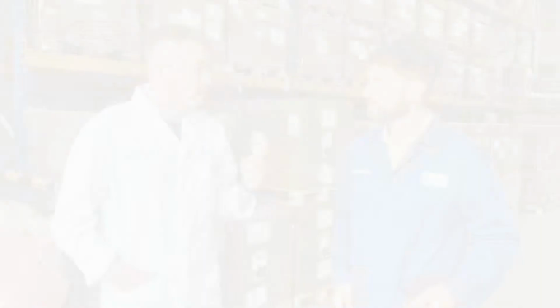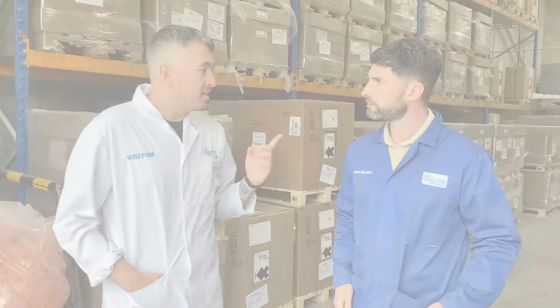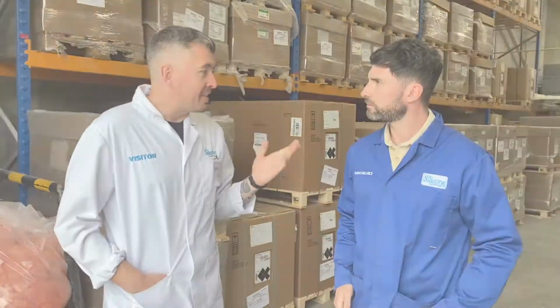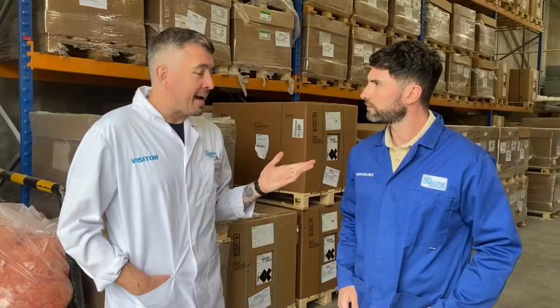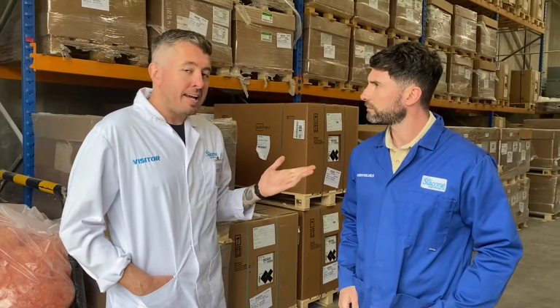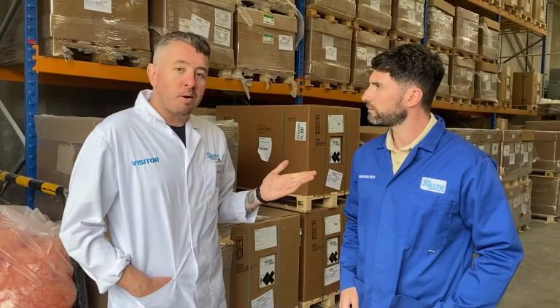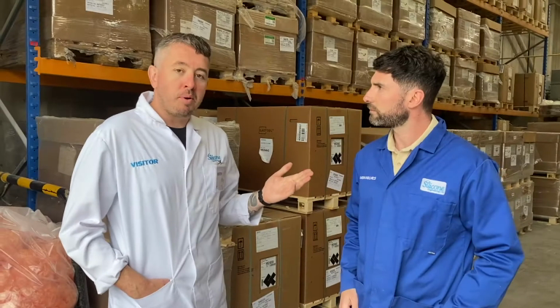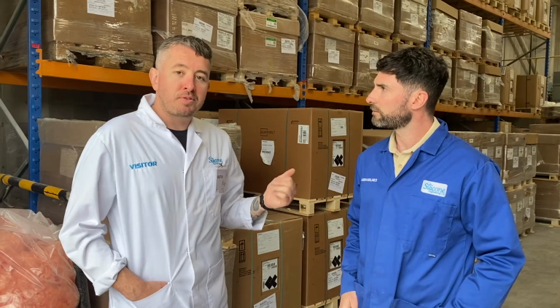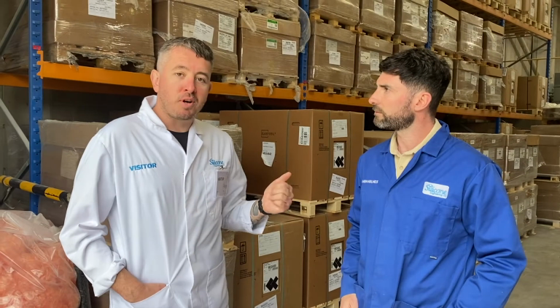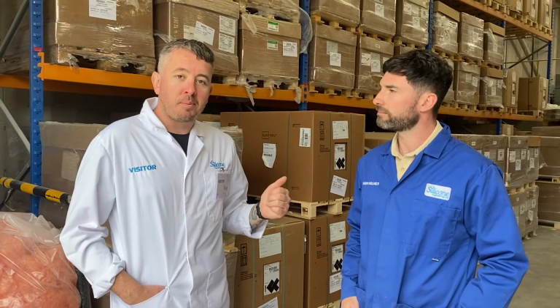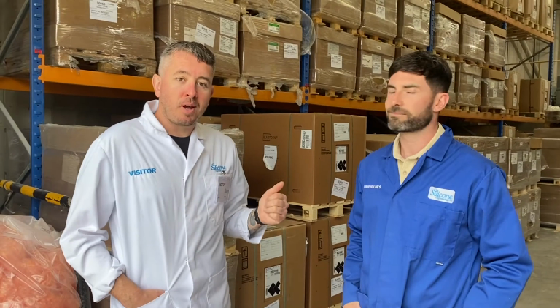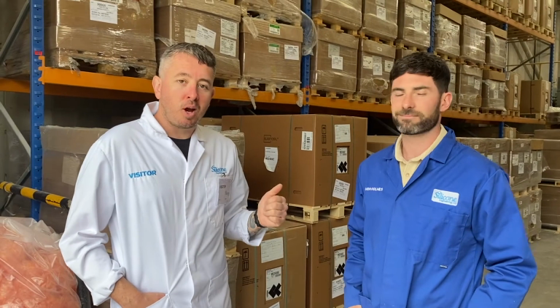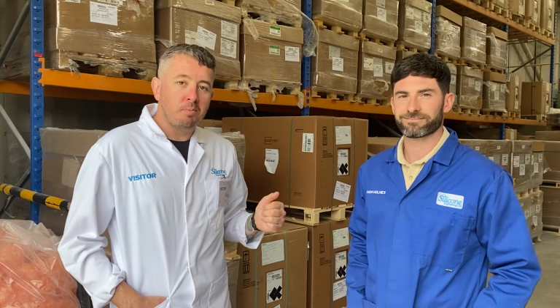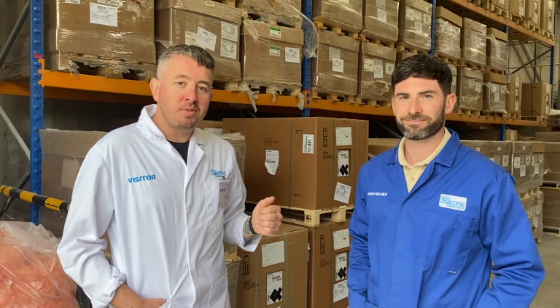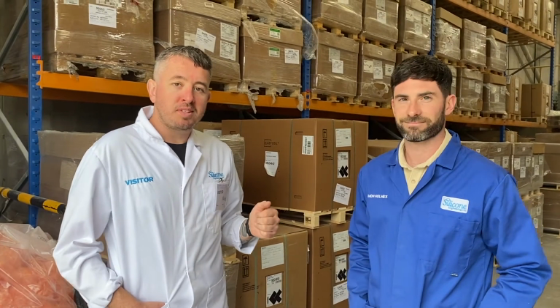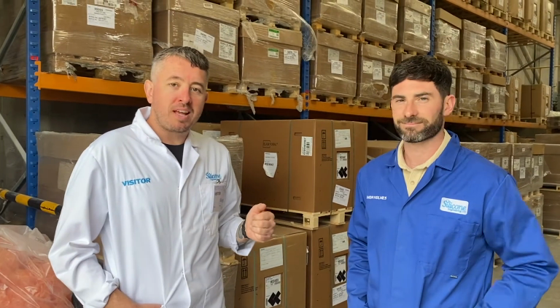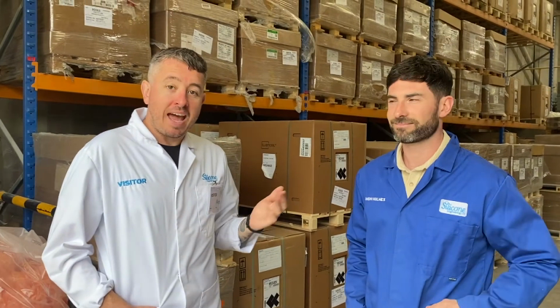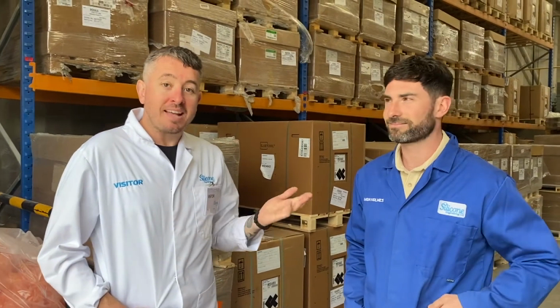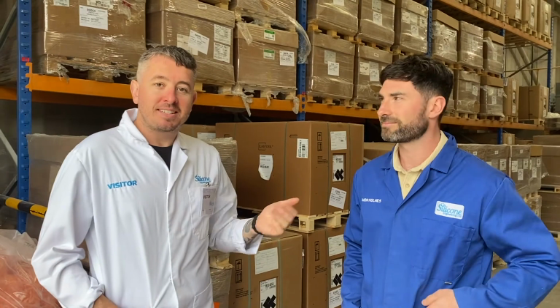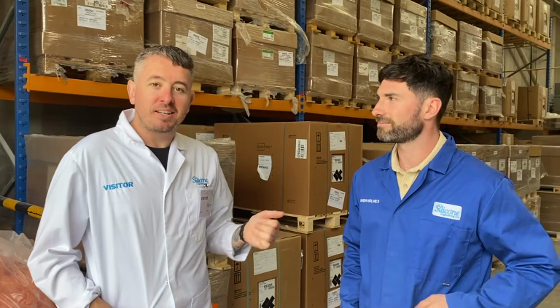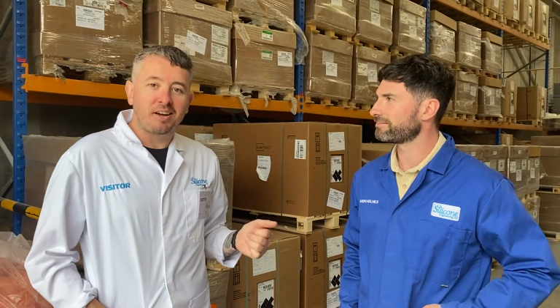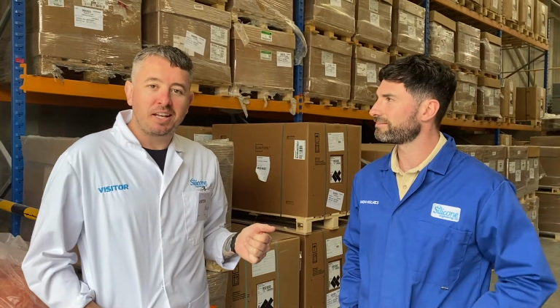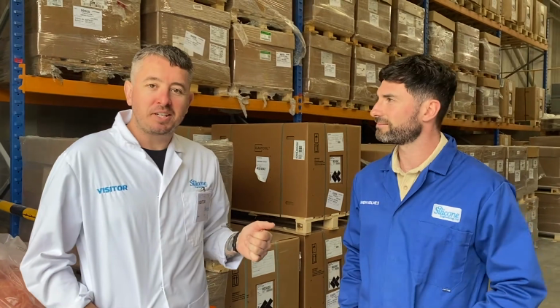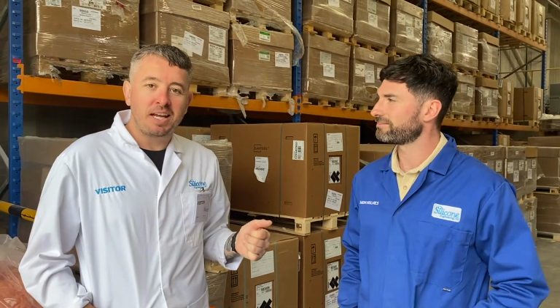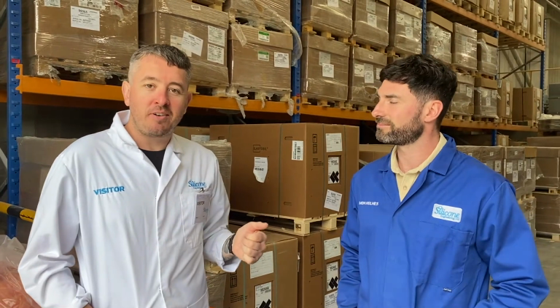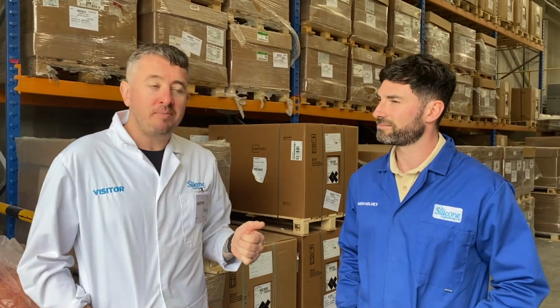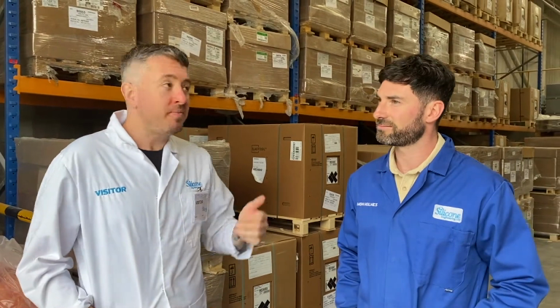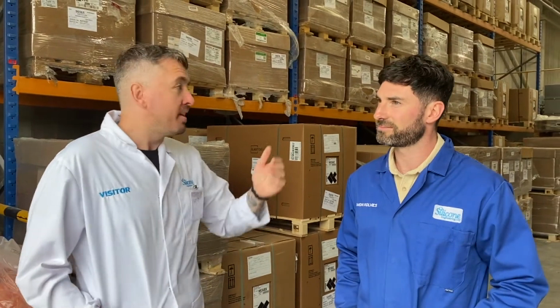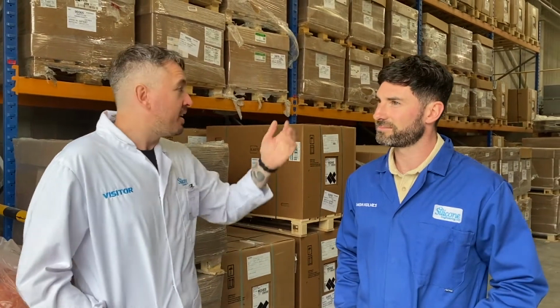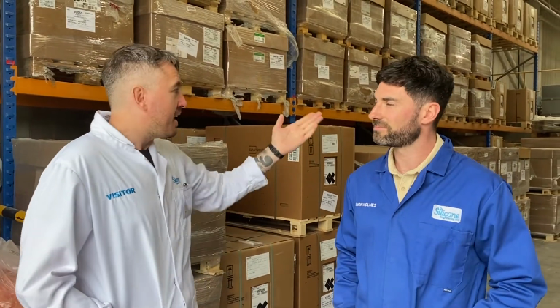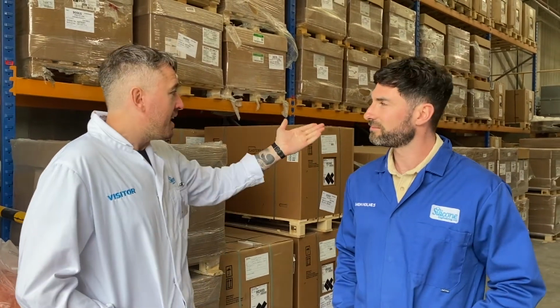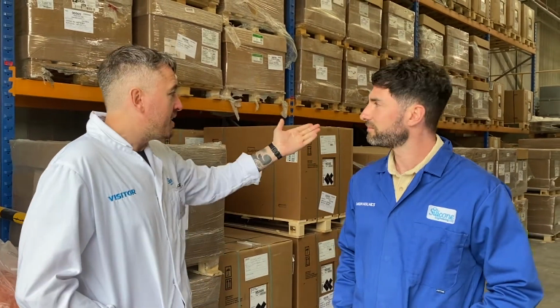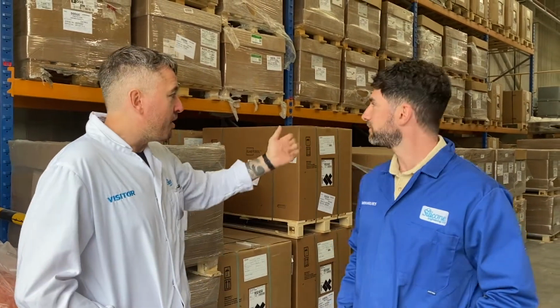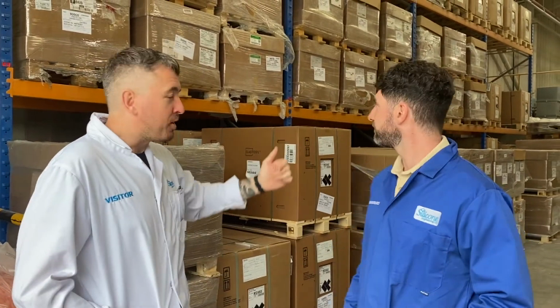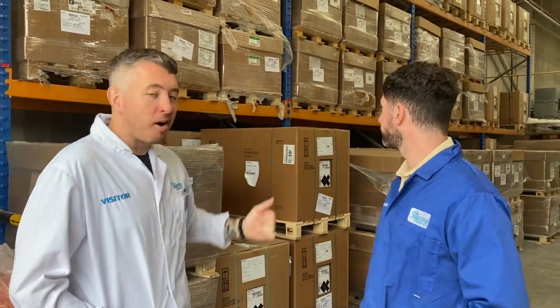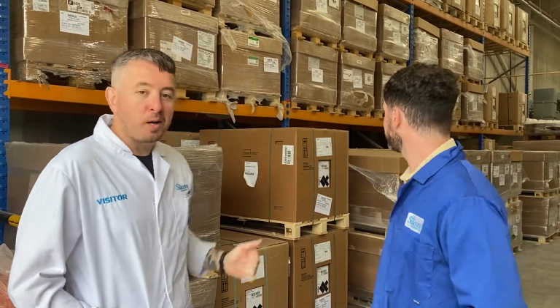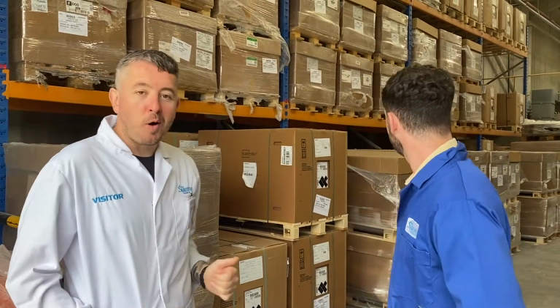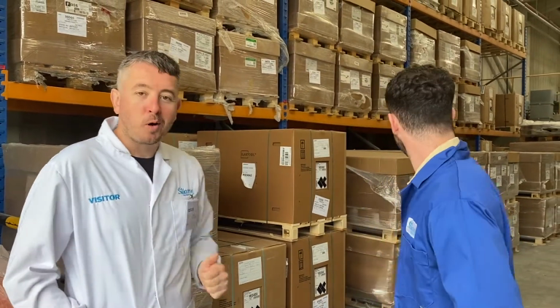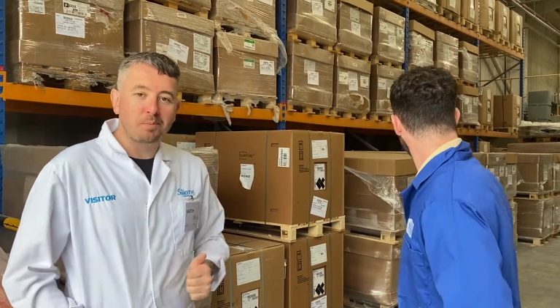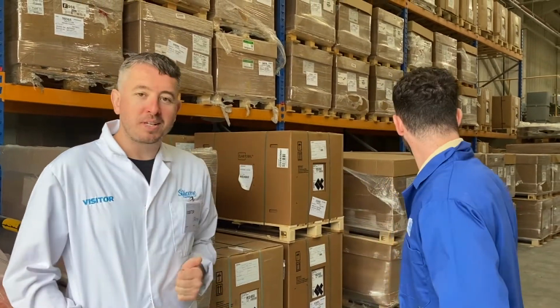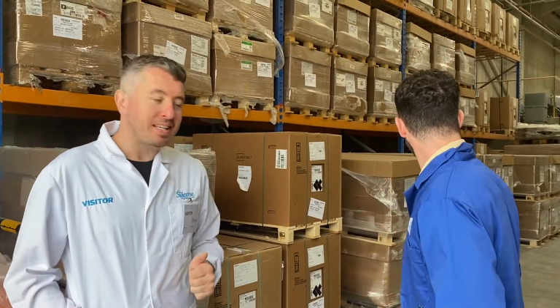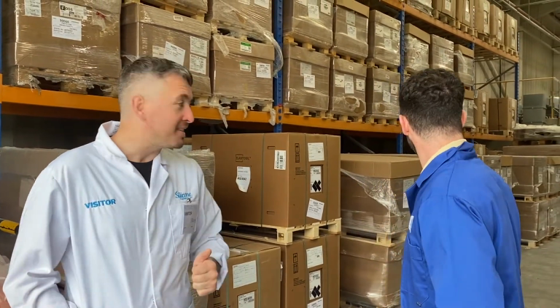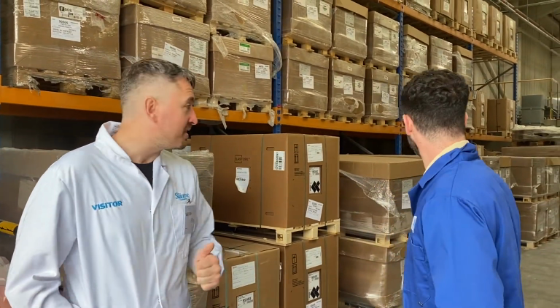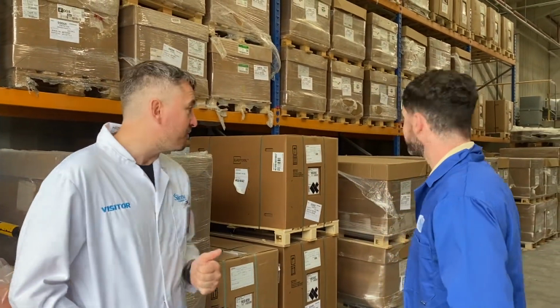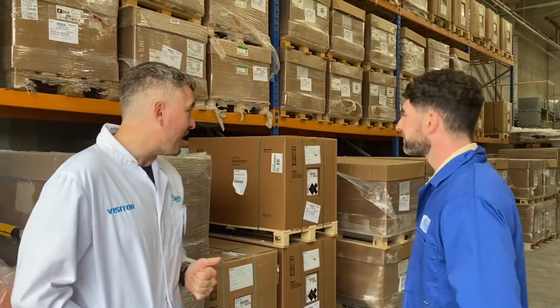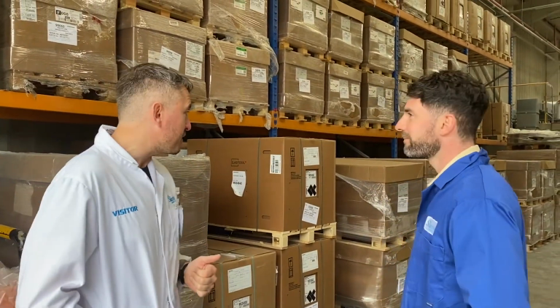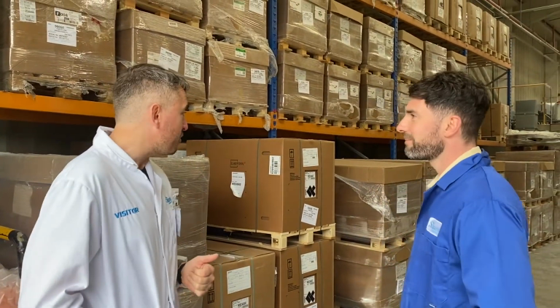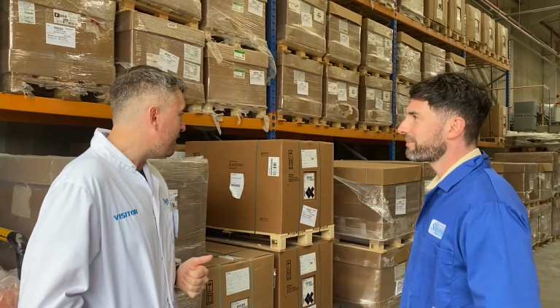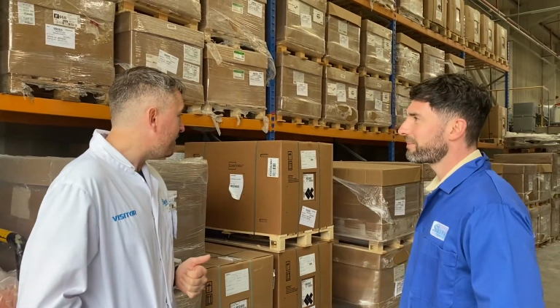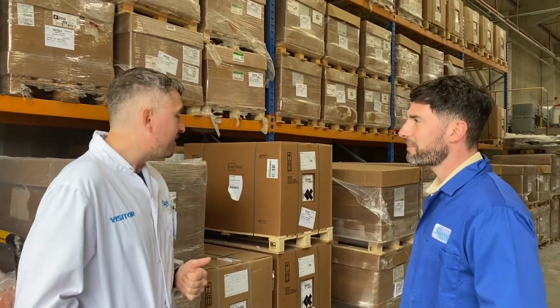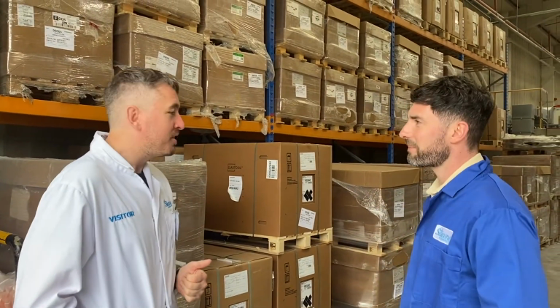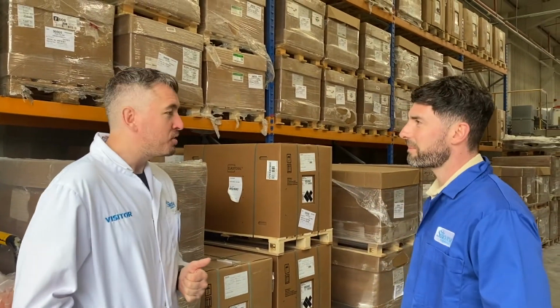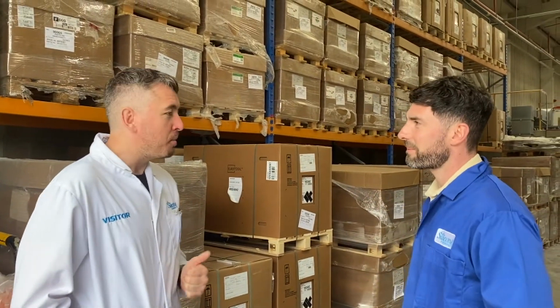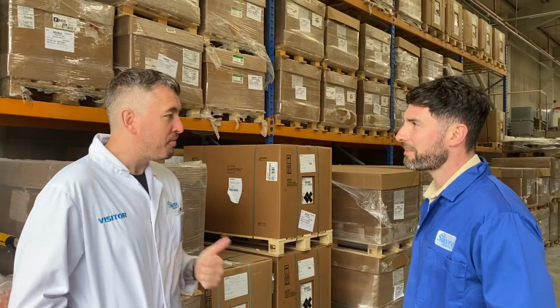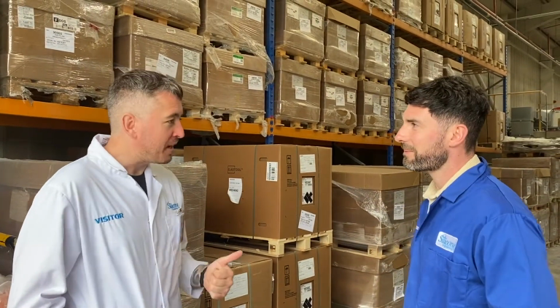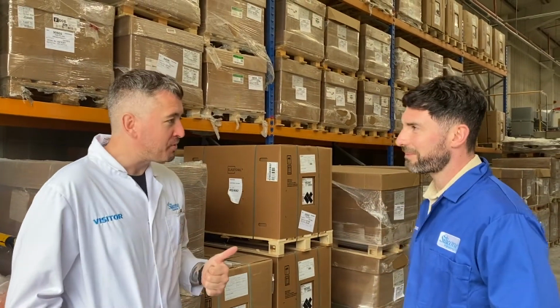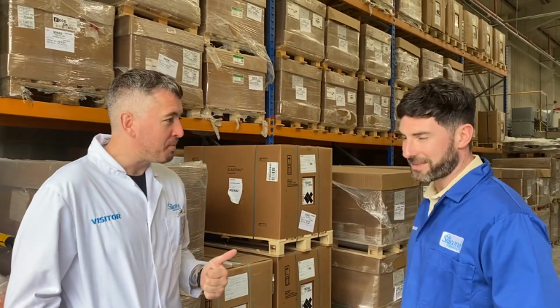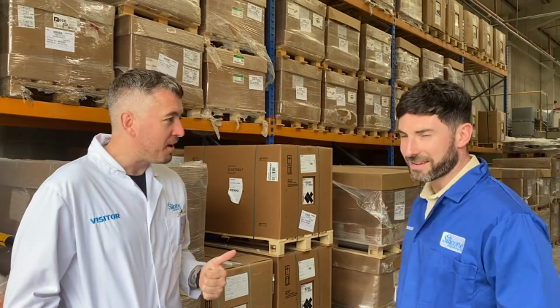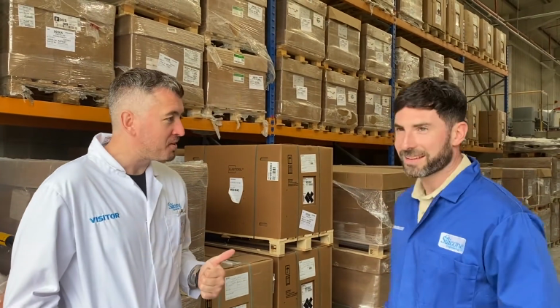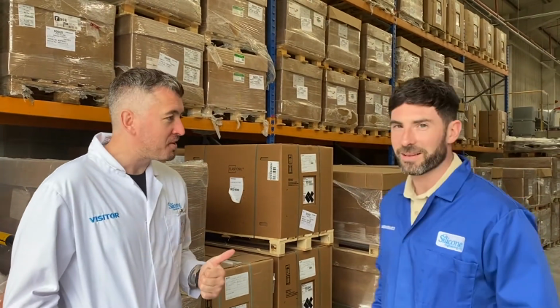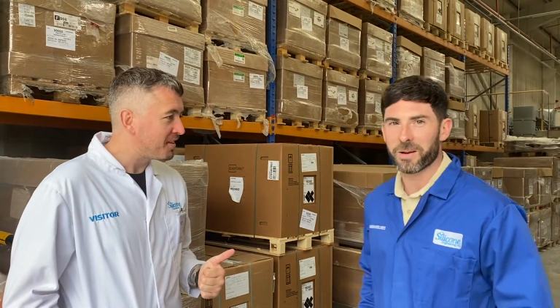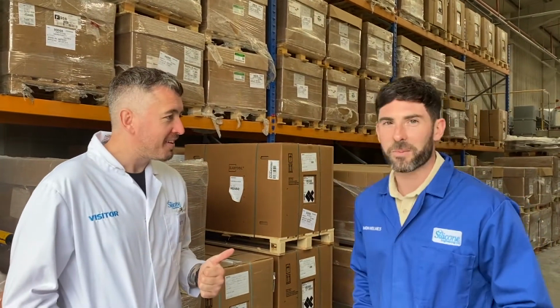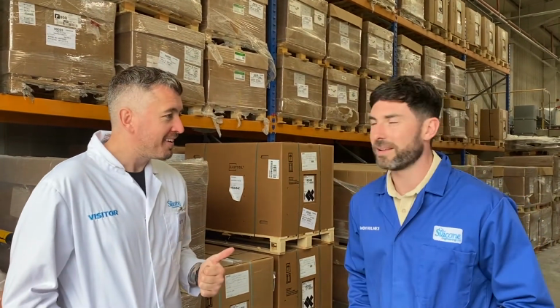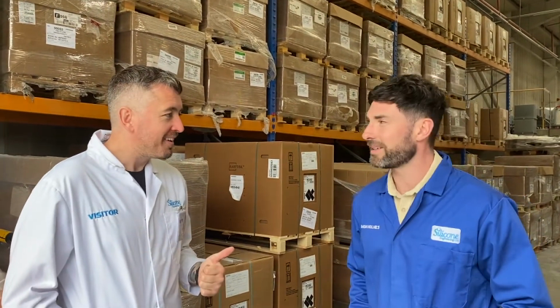Today I'm with Simon Holmes at Silicone Engineering — he's very kindly welcomed us into this factory. Simon, thanks very much. It's been a pleasure.